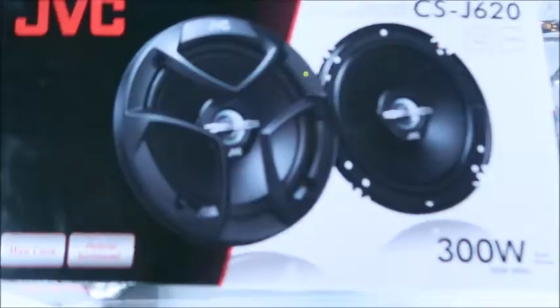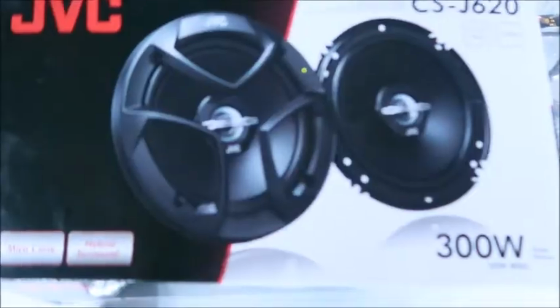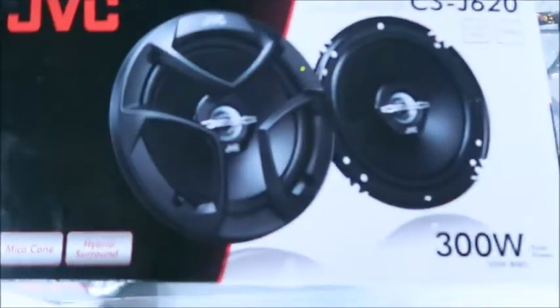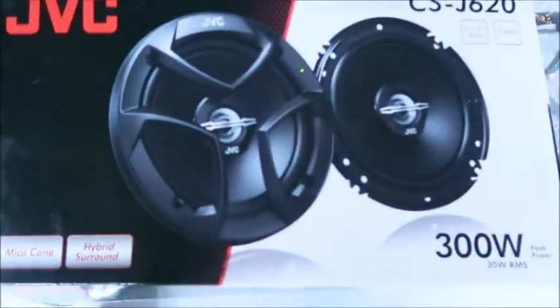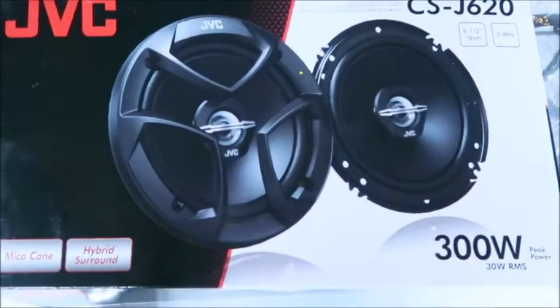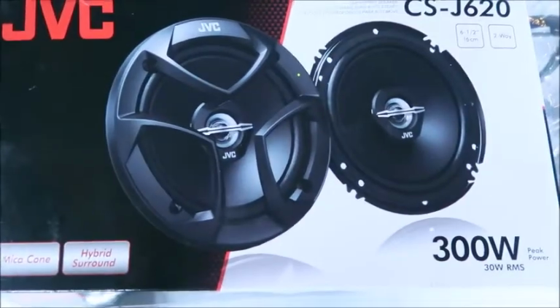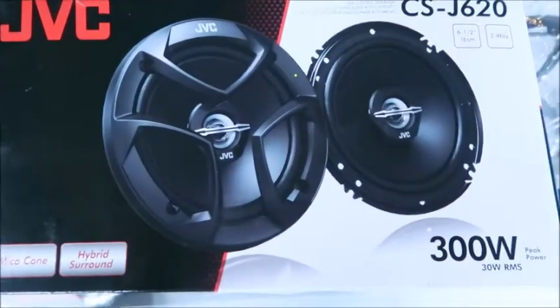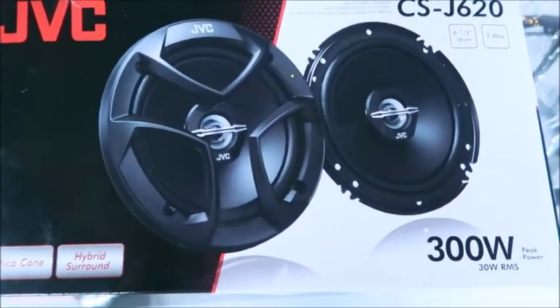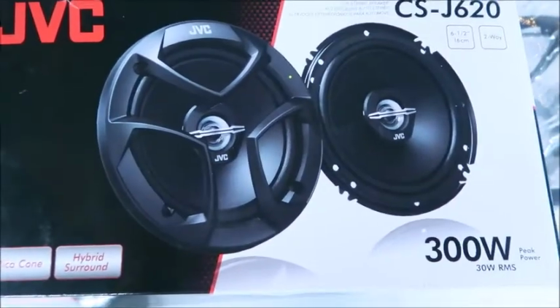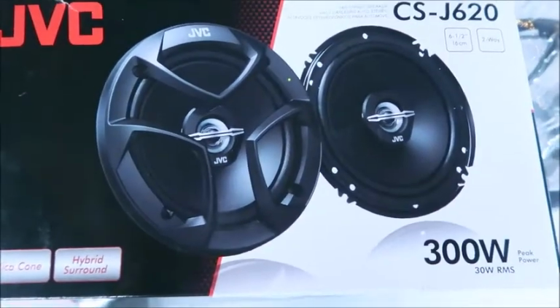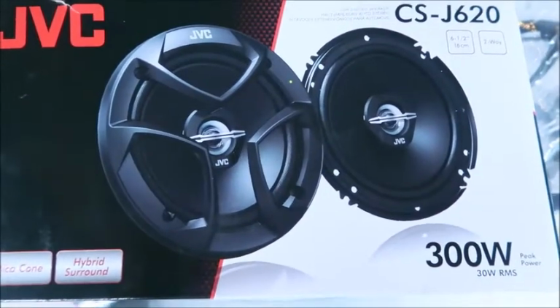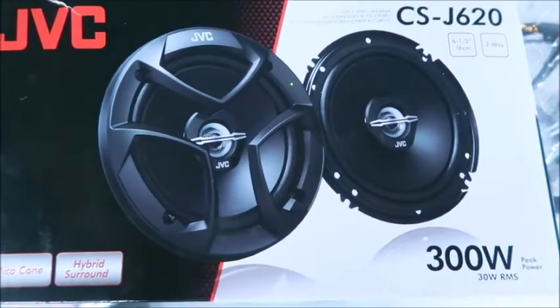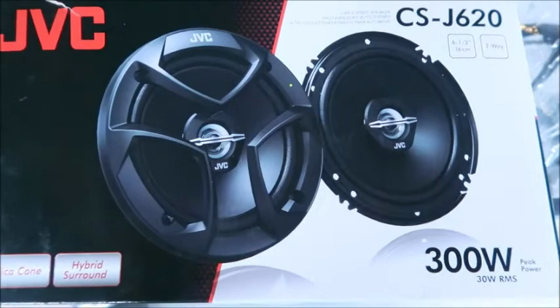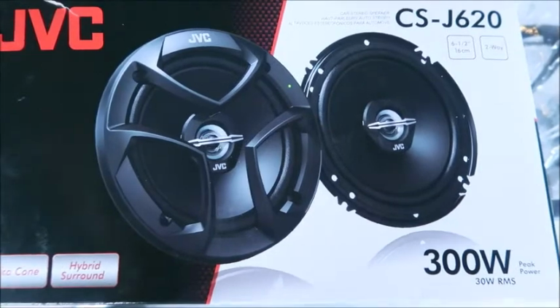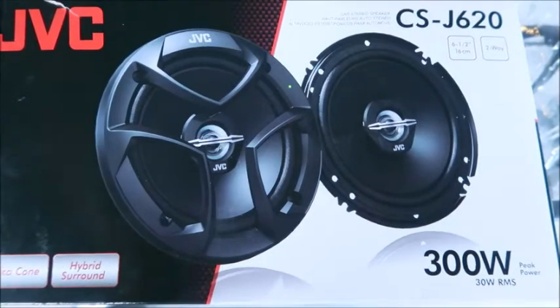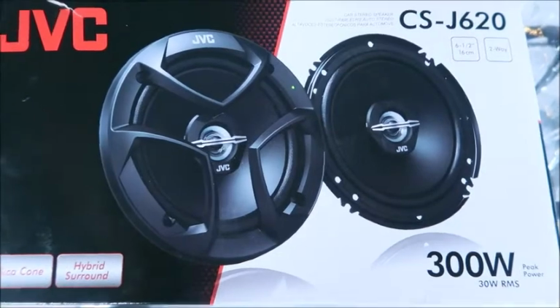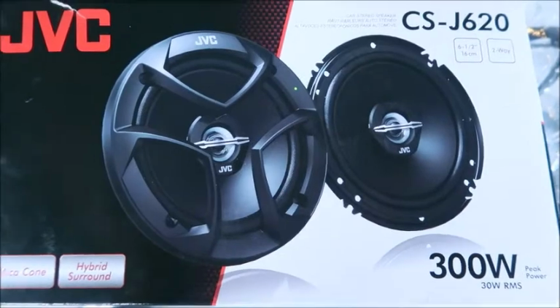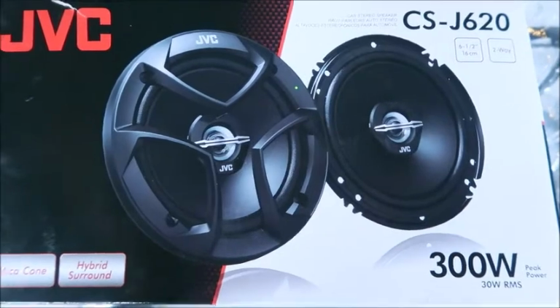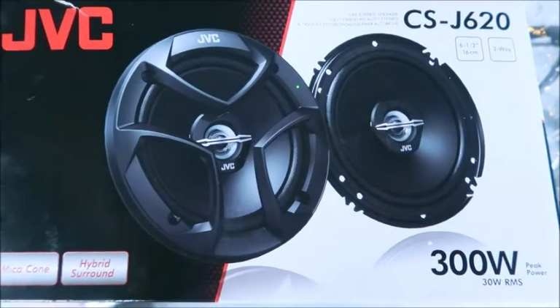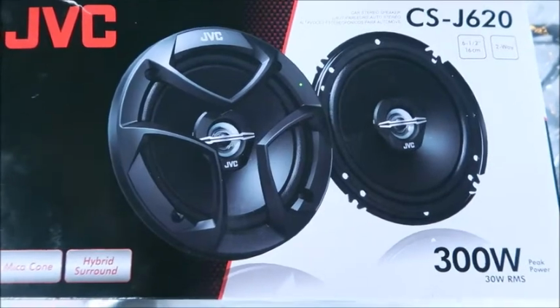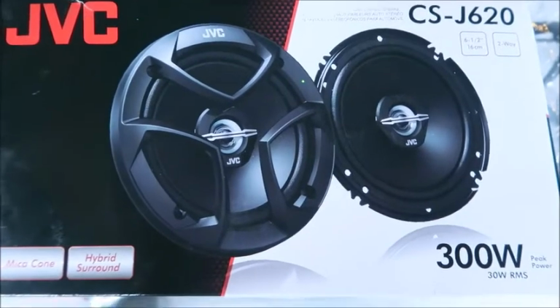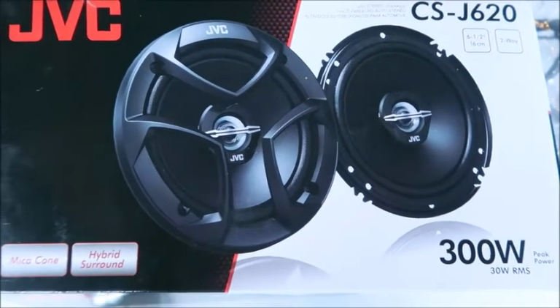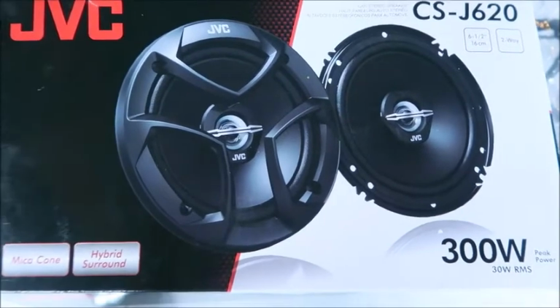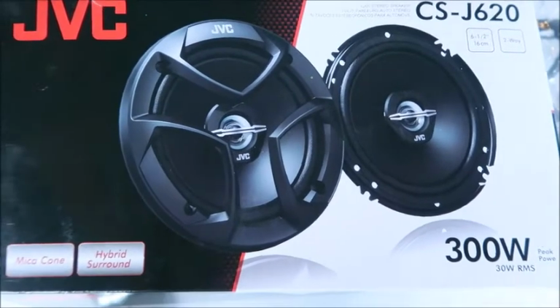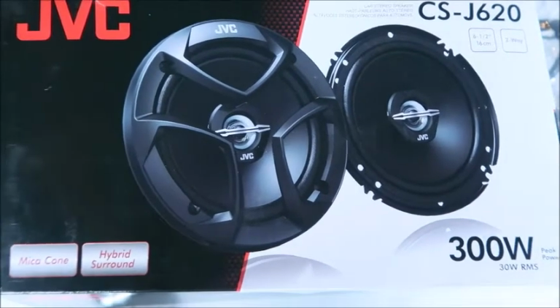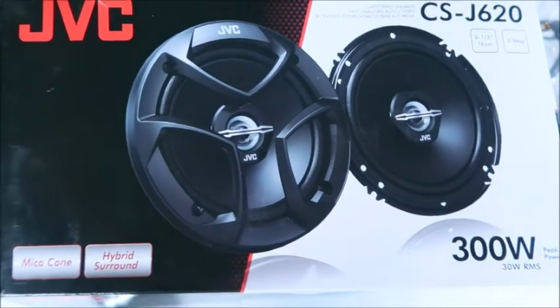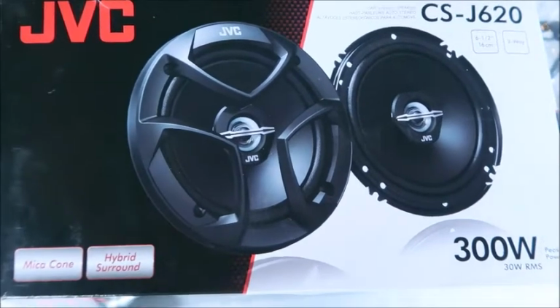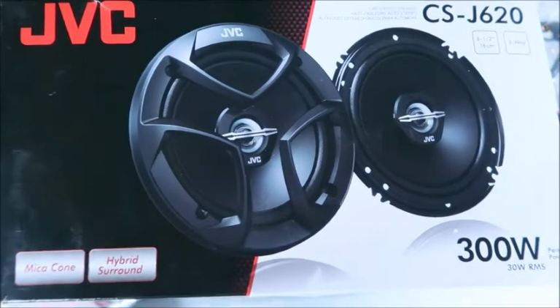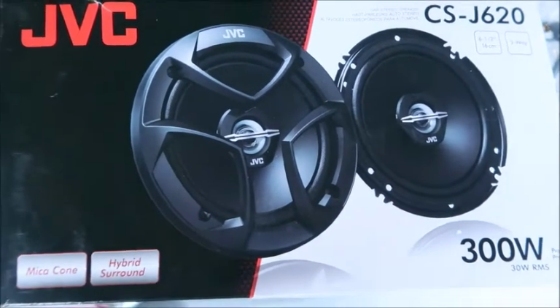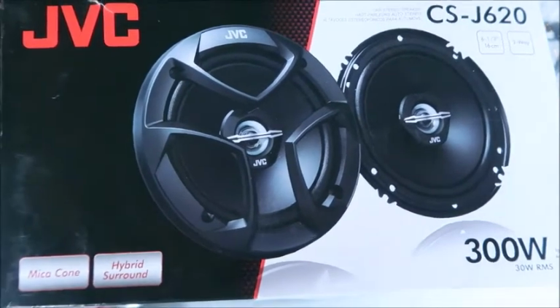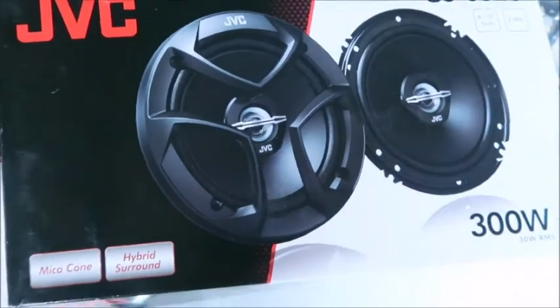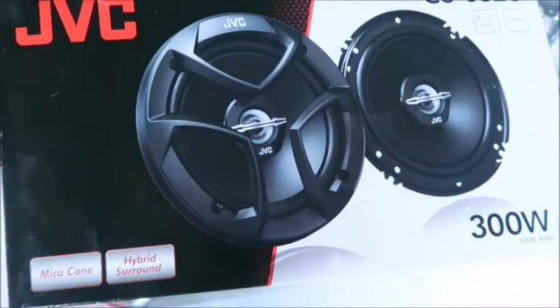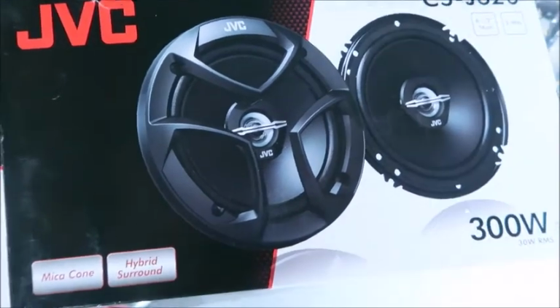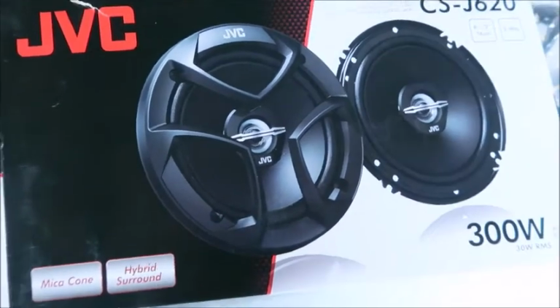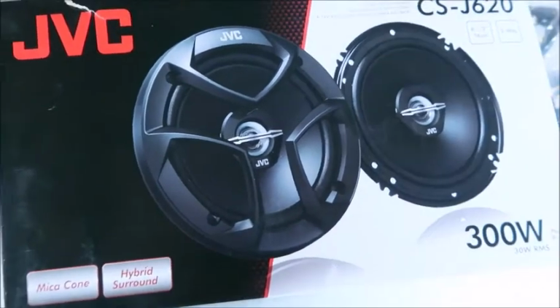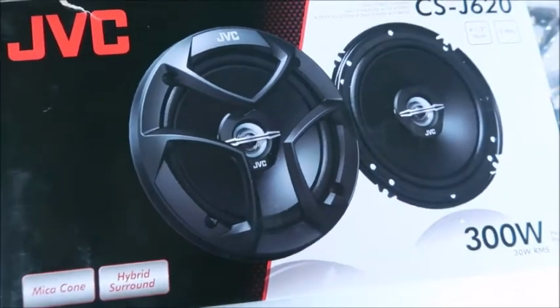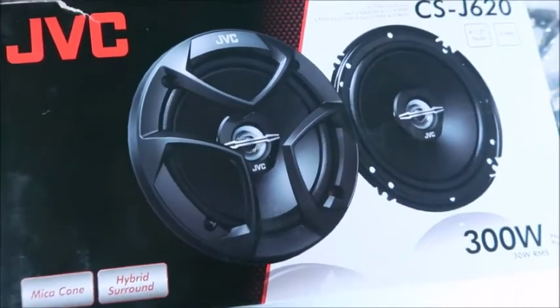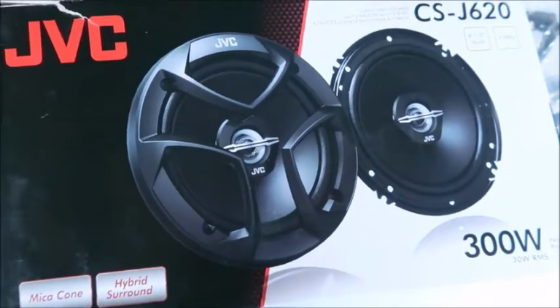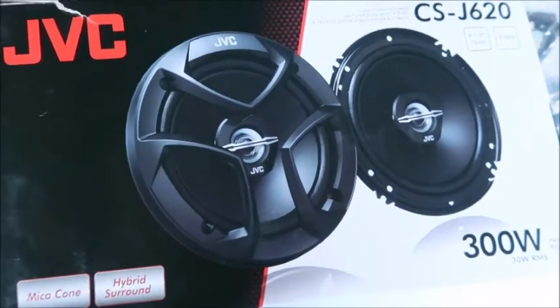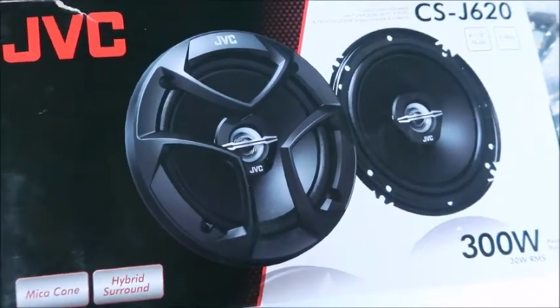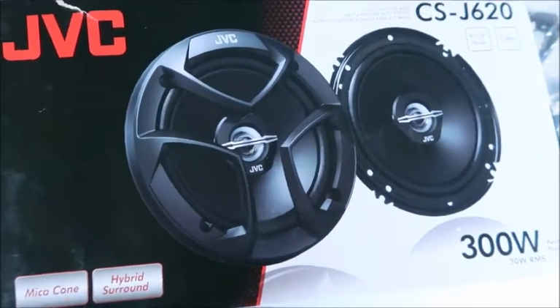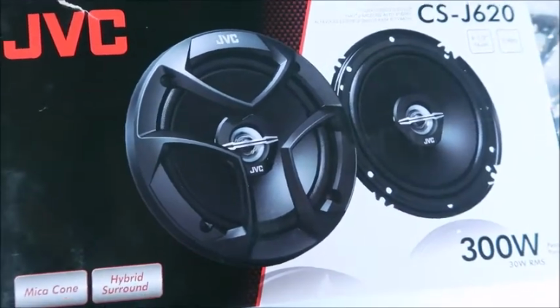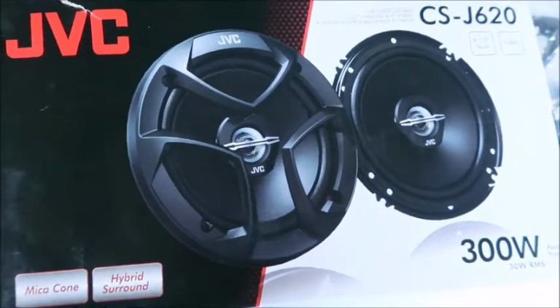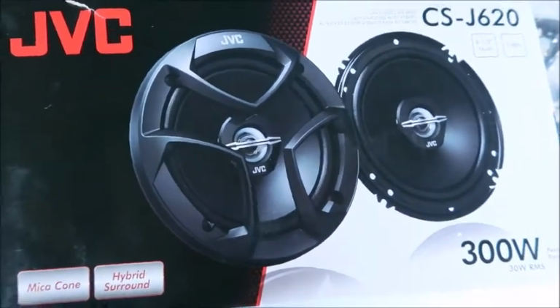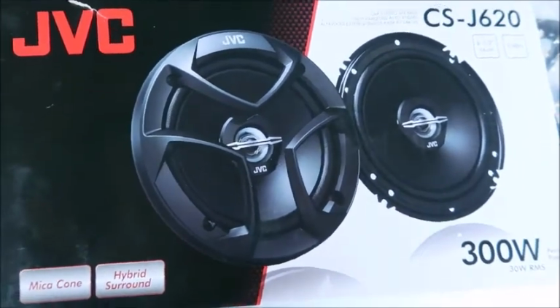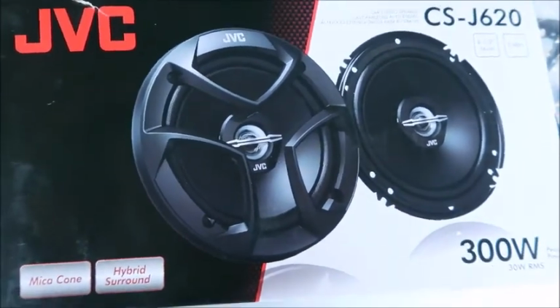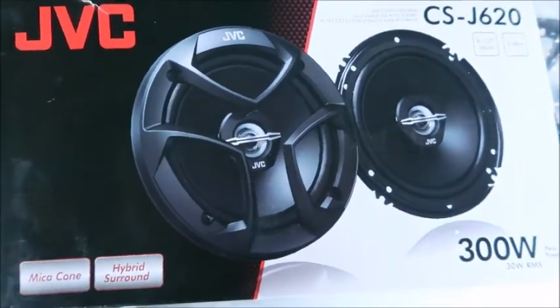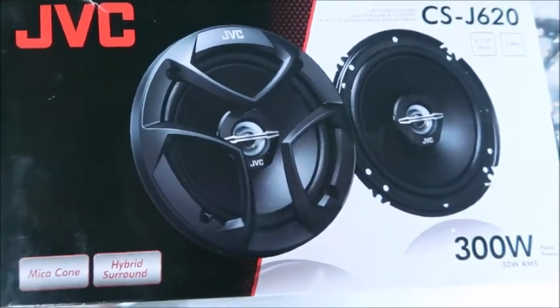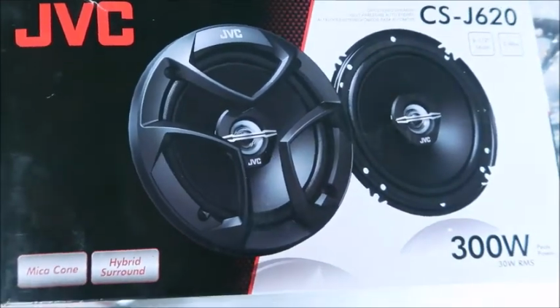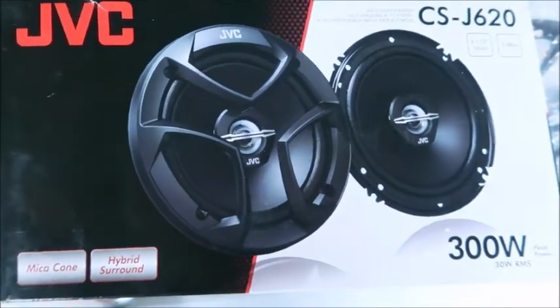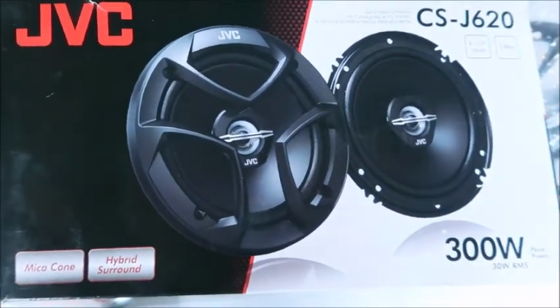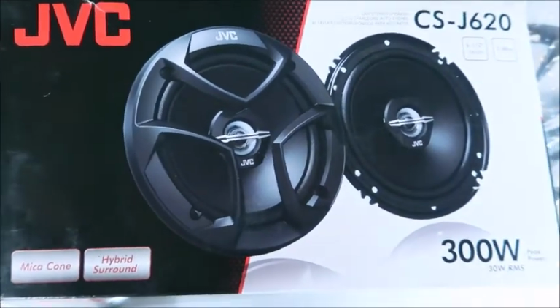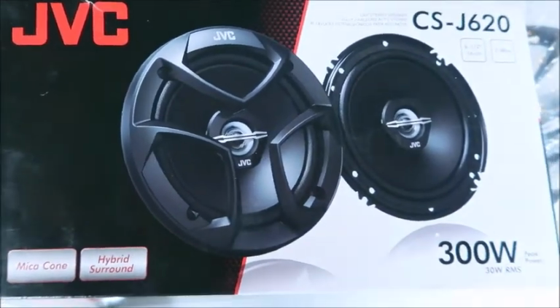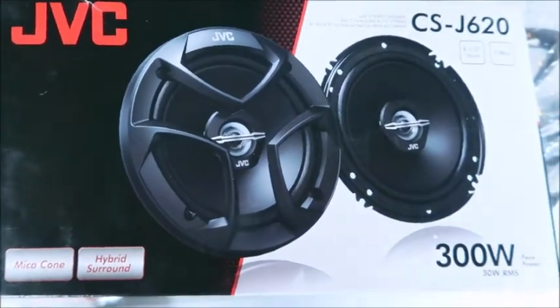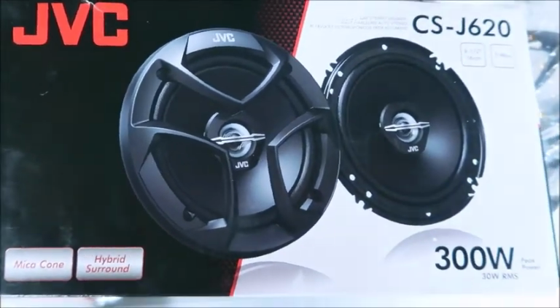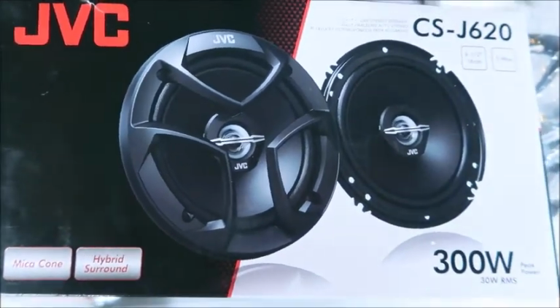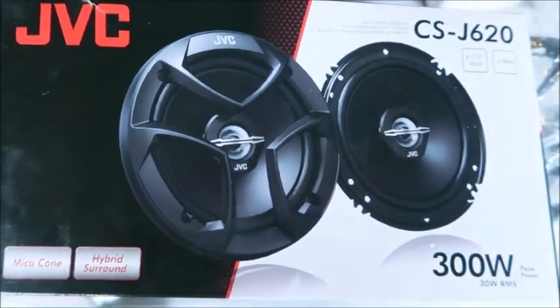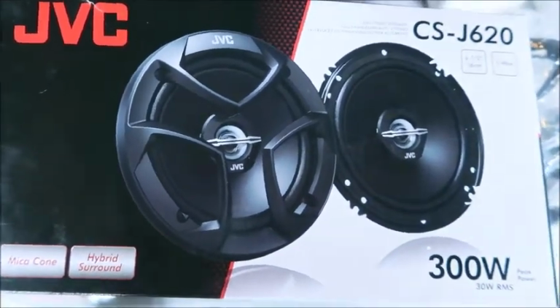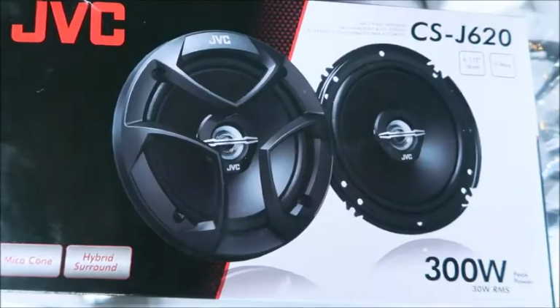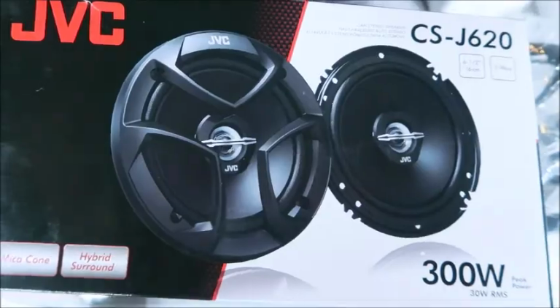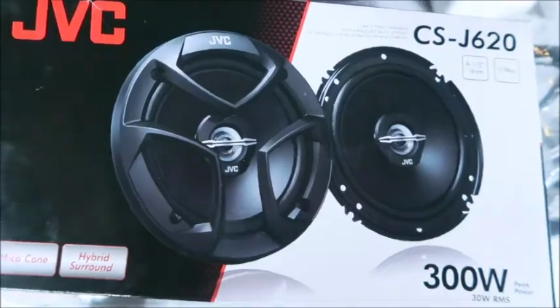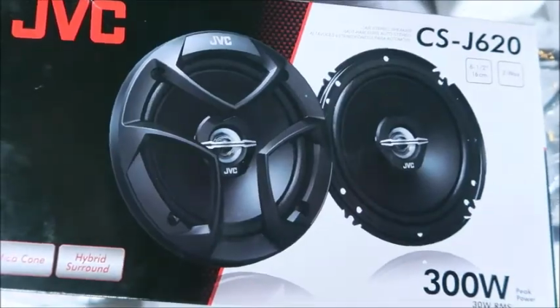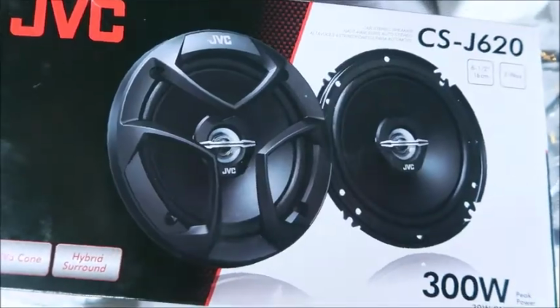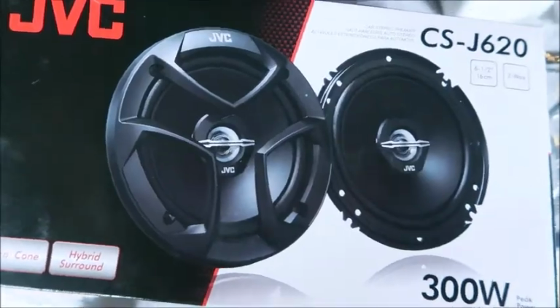Lastly, my husband picked up these speakers, but they did not sound very good, so they are going back.